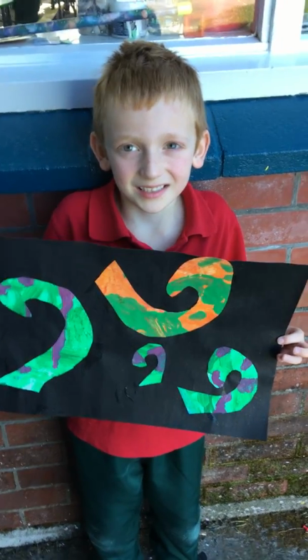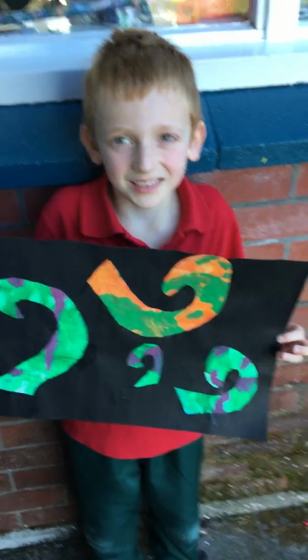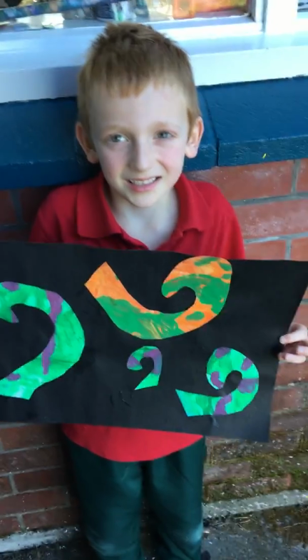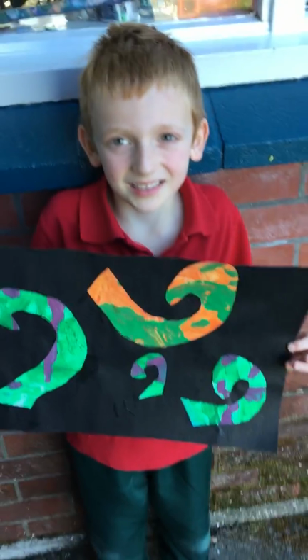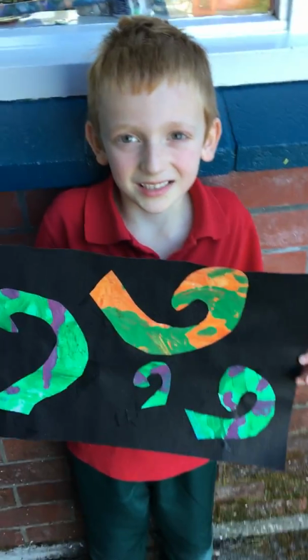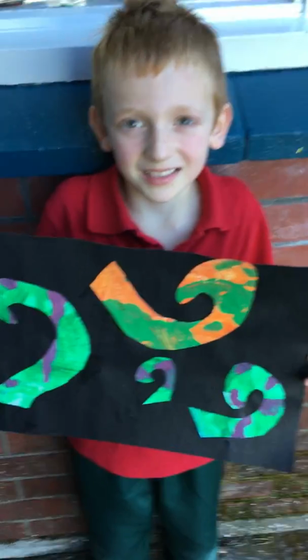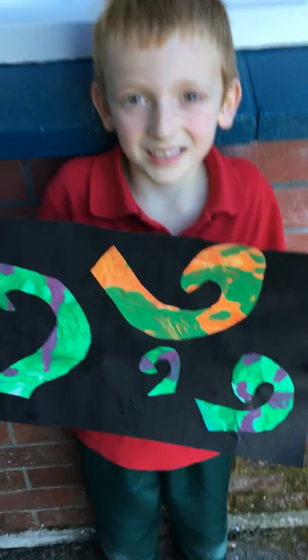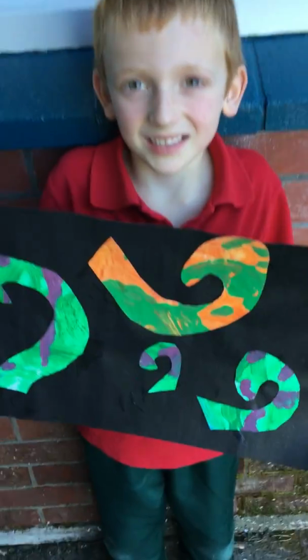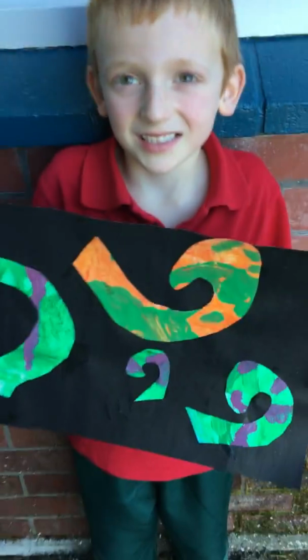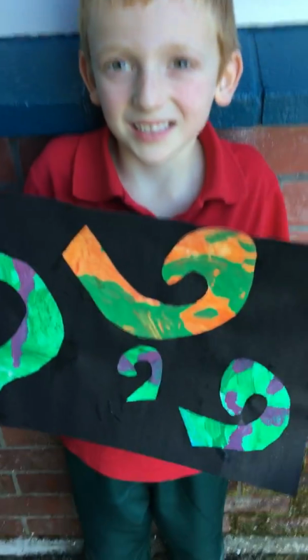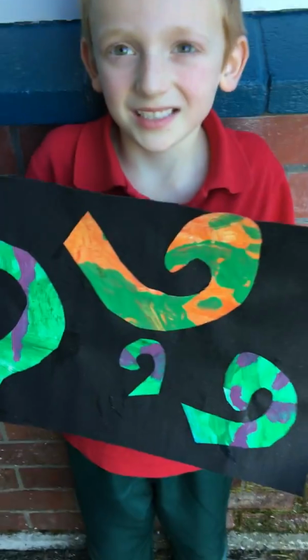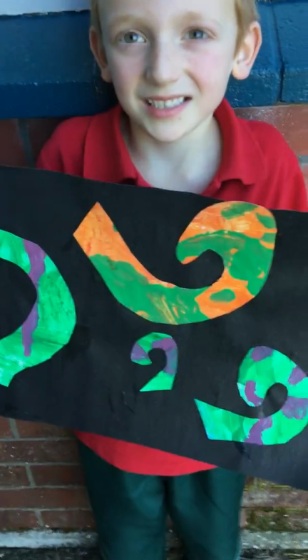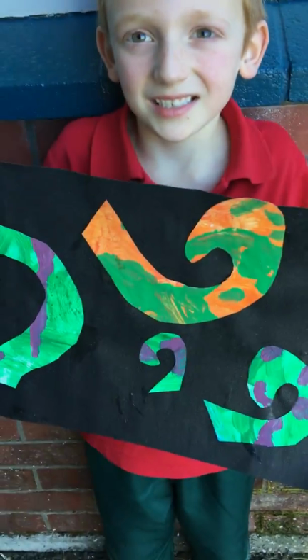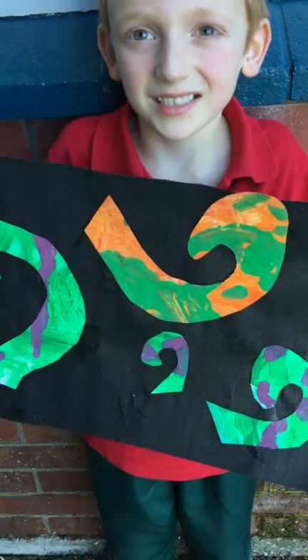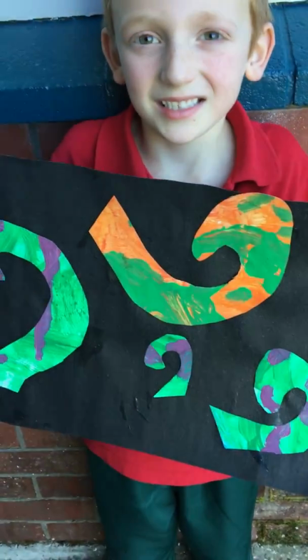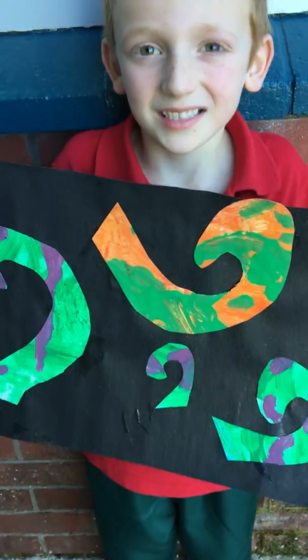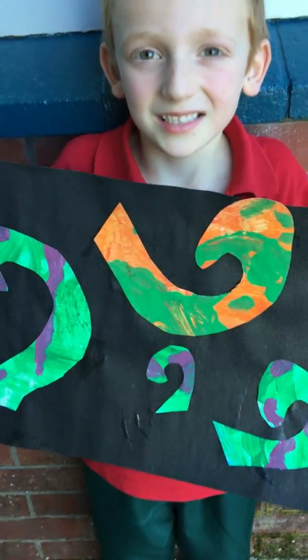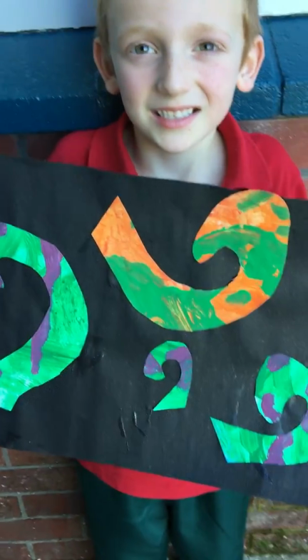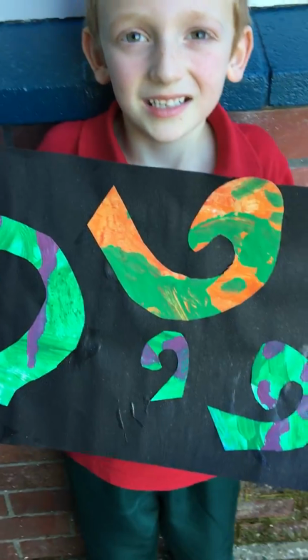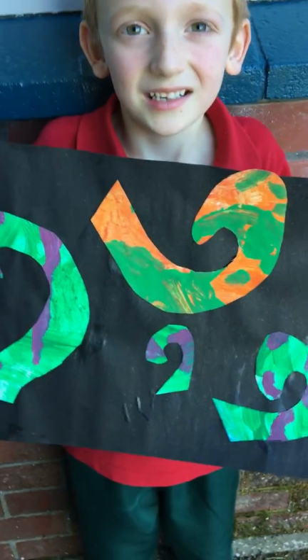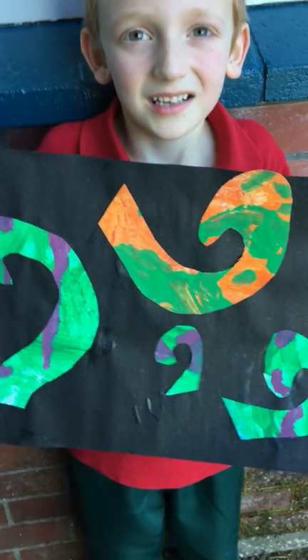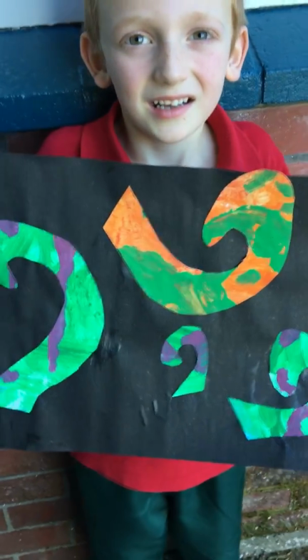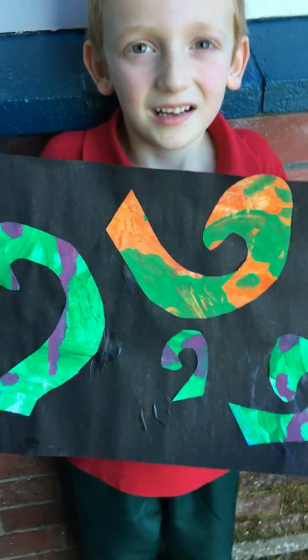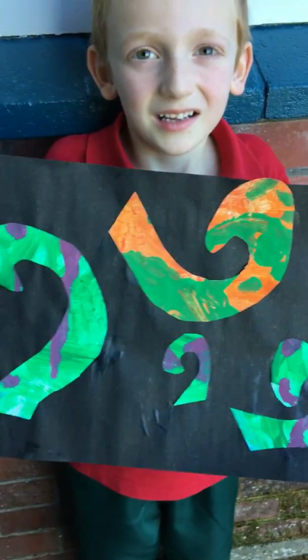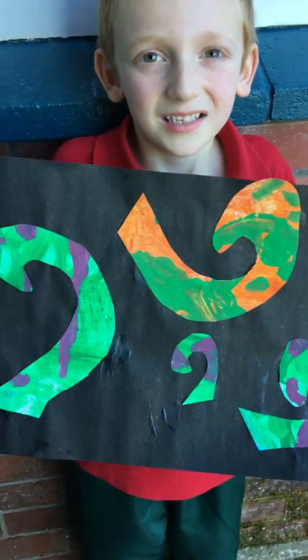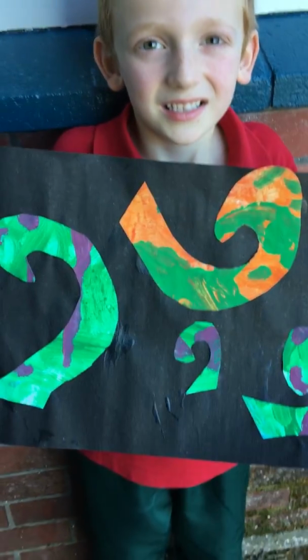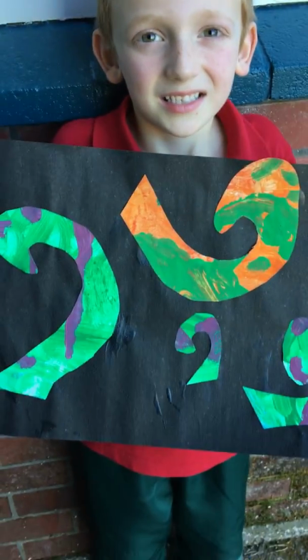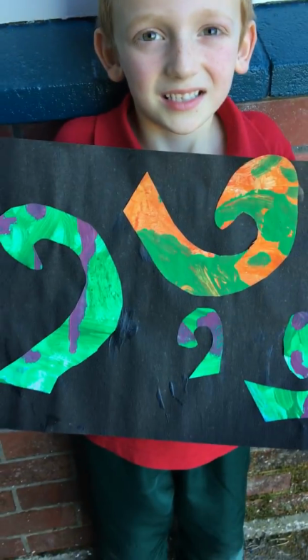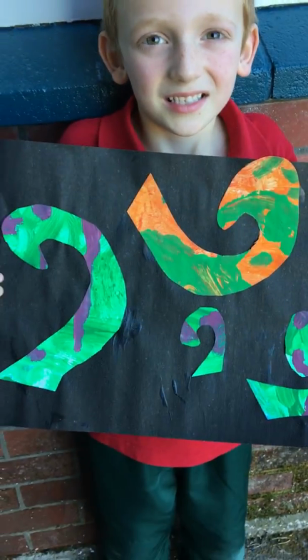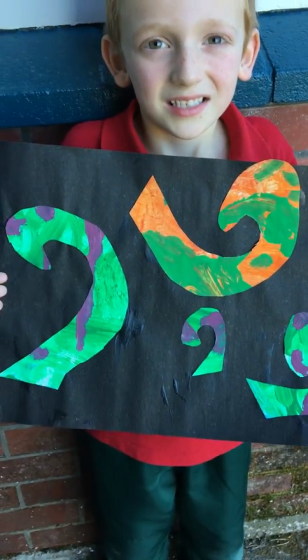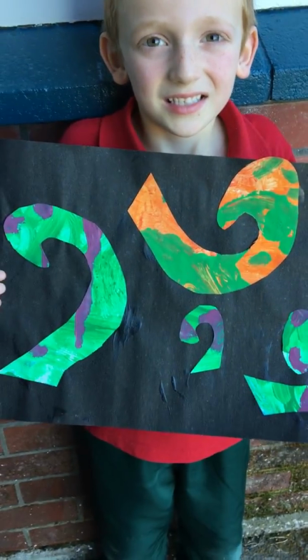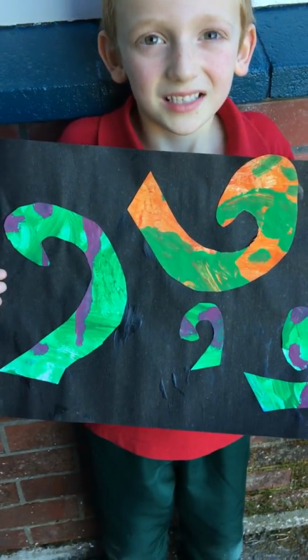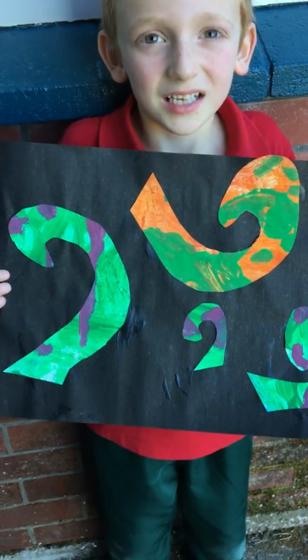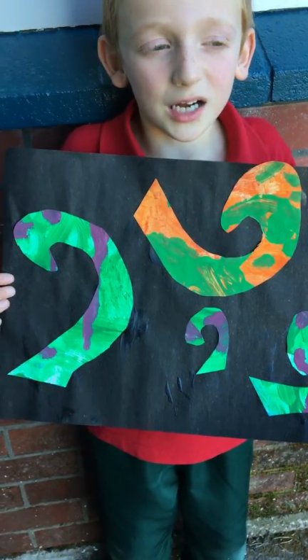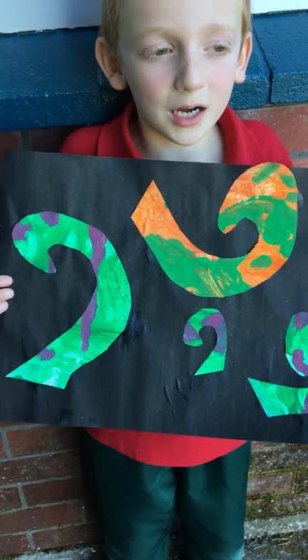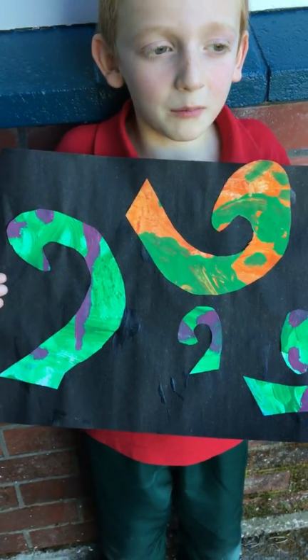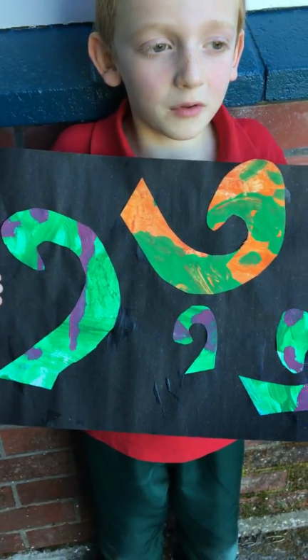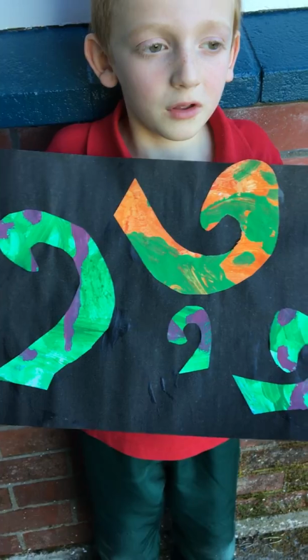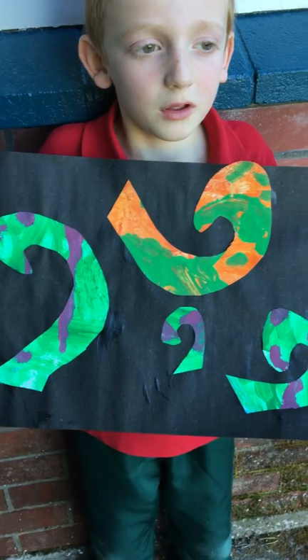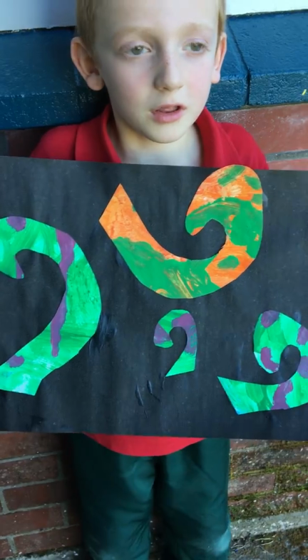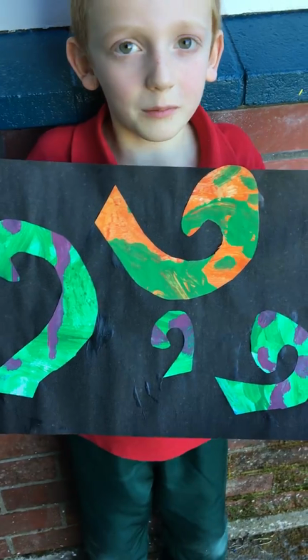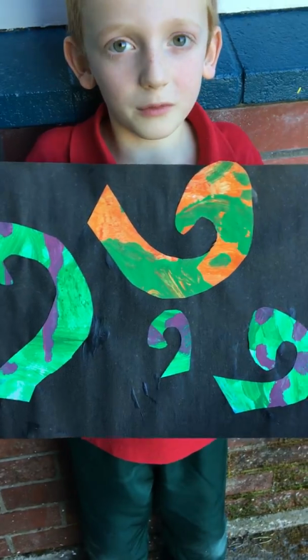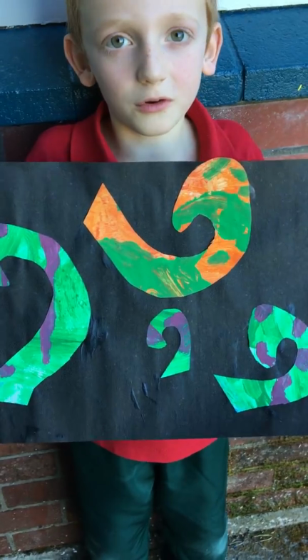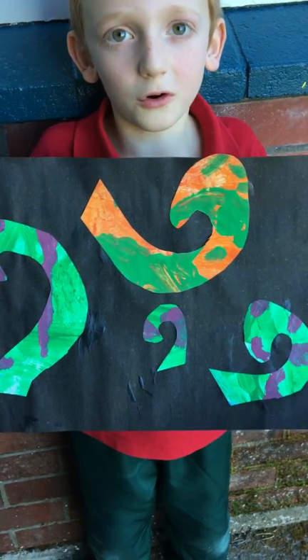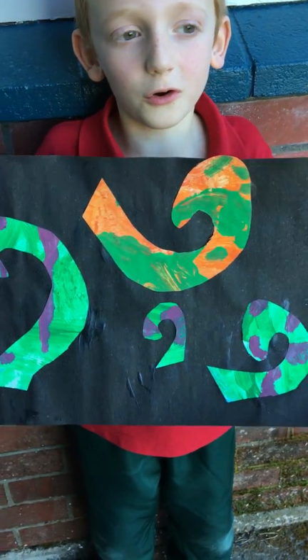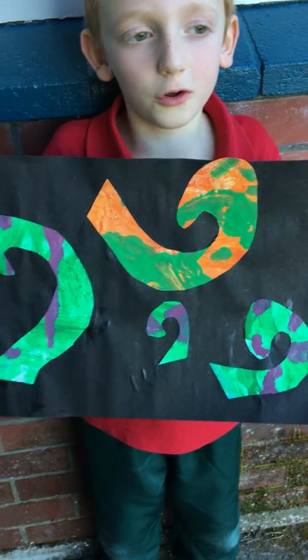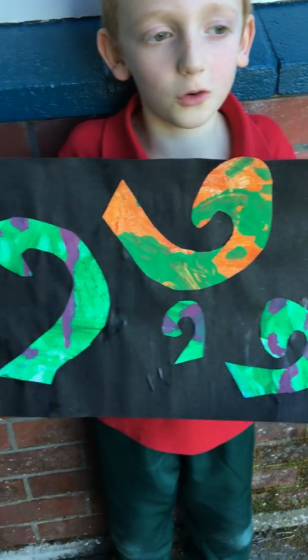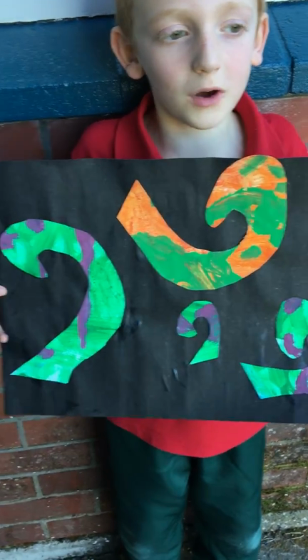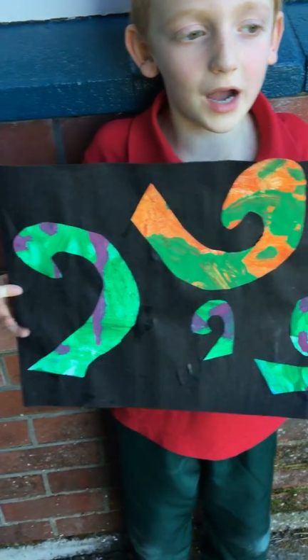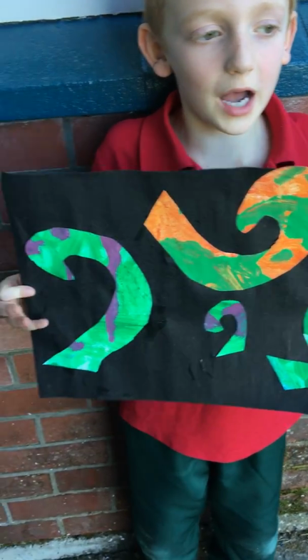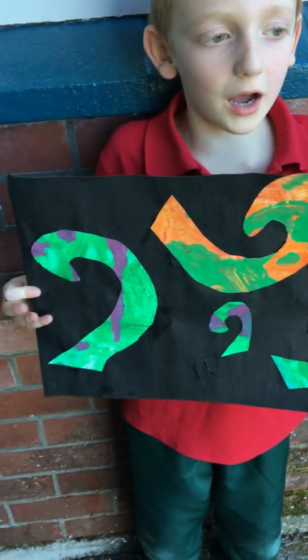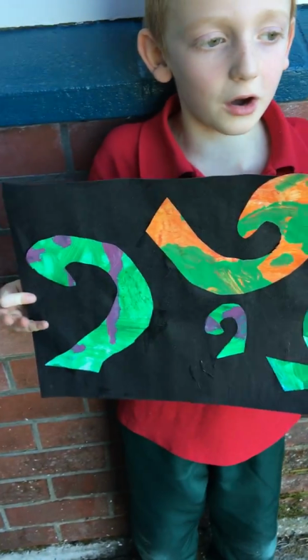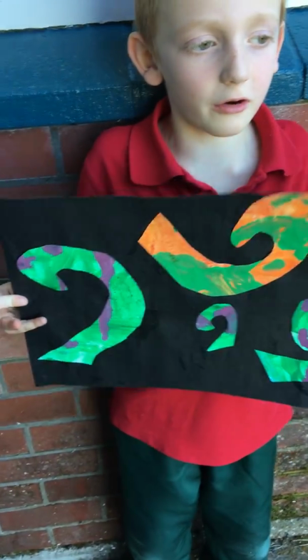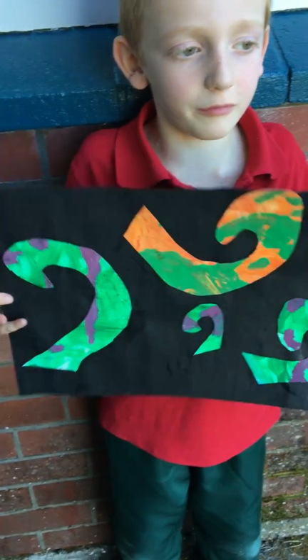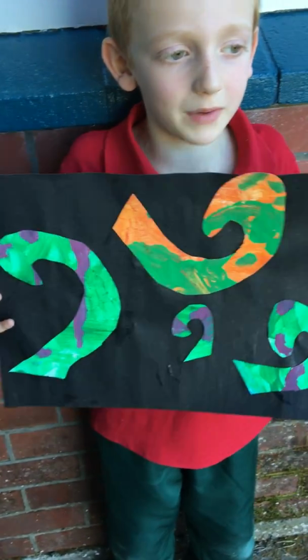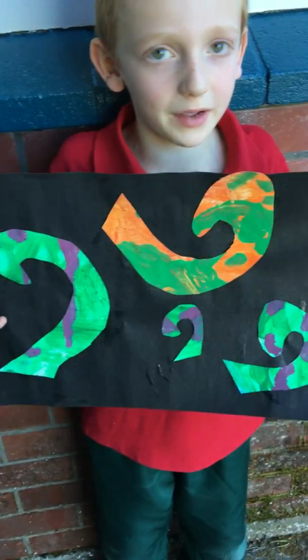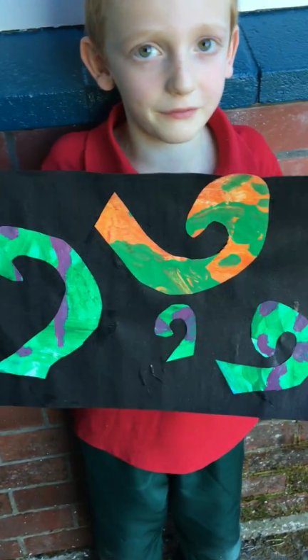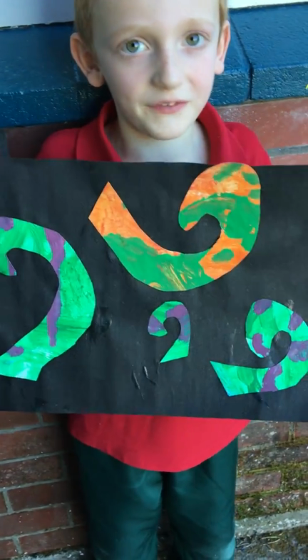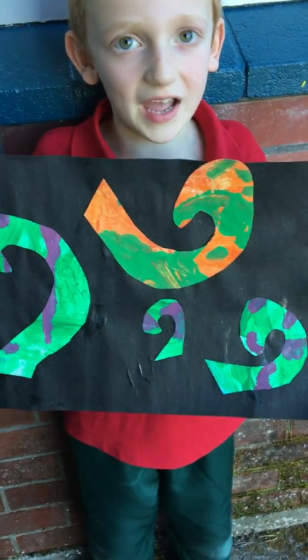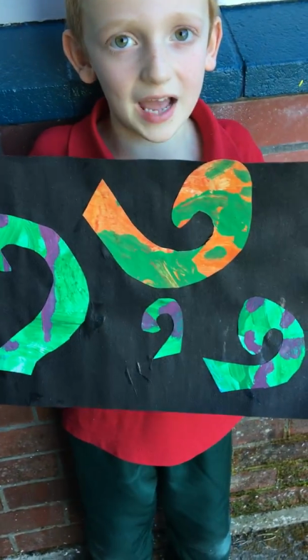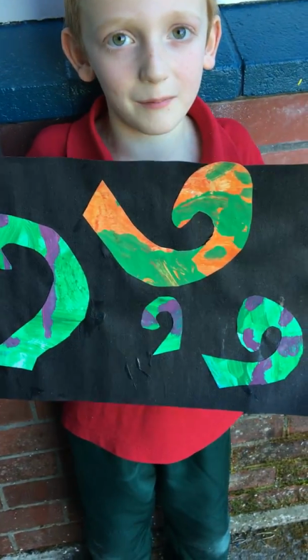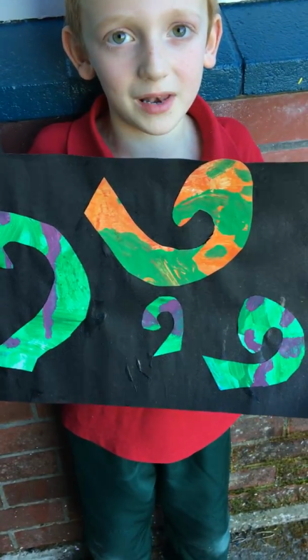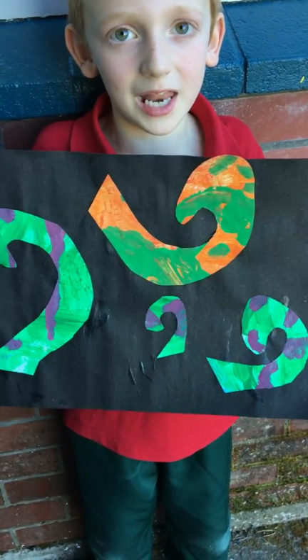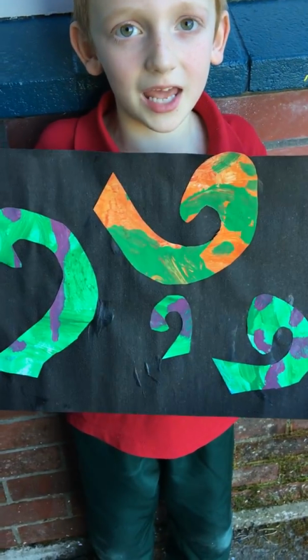What have you made today, Tyler? What kind of artwork have you made? Some koru art of my family.